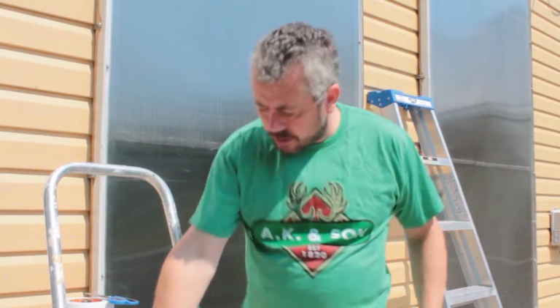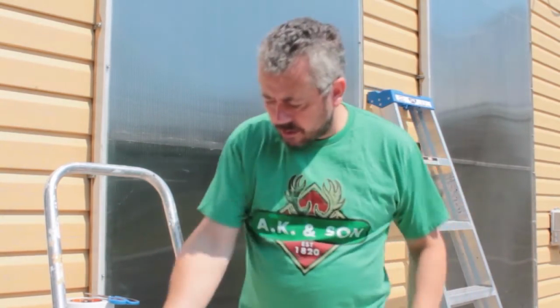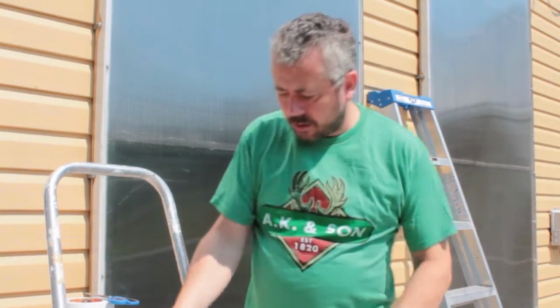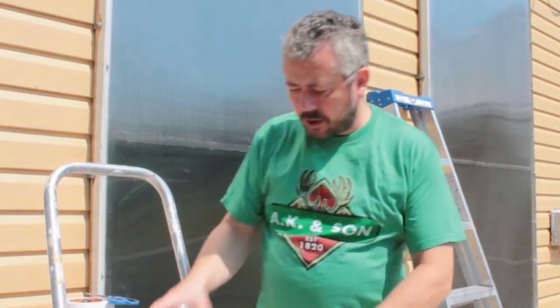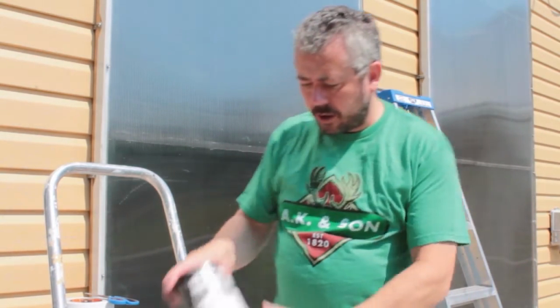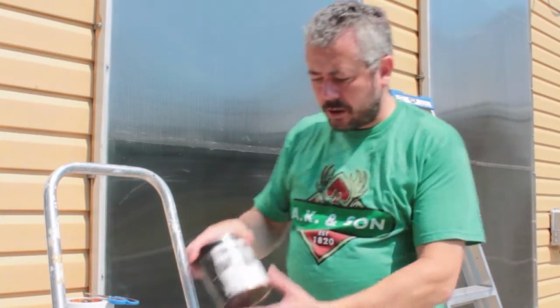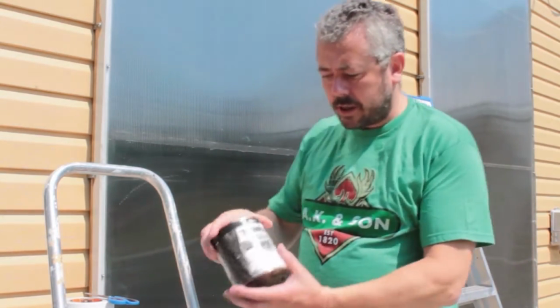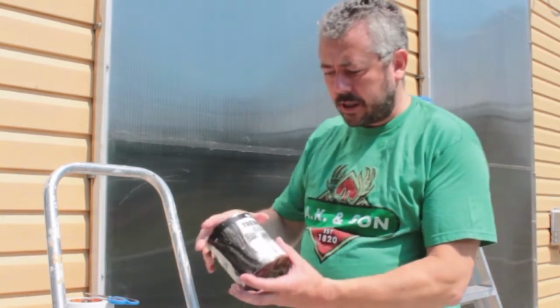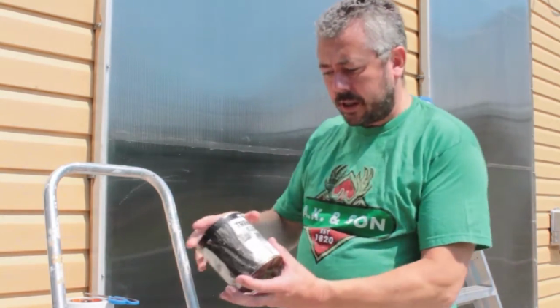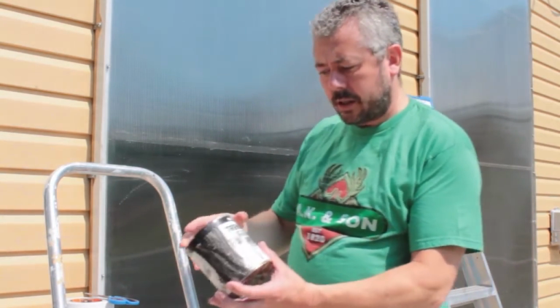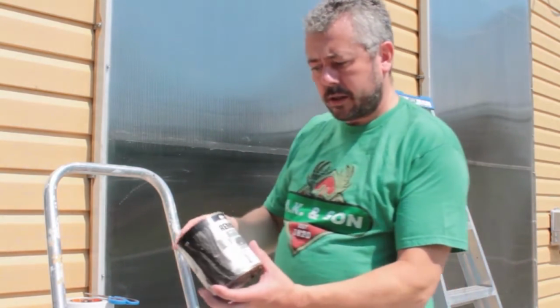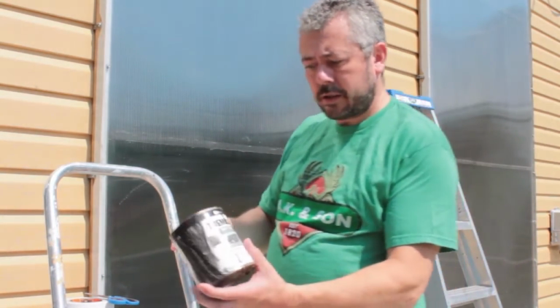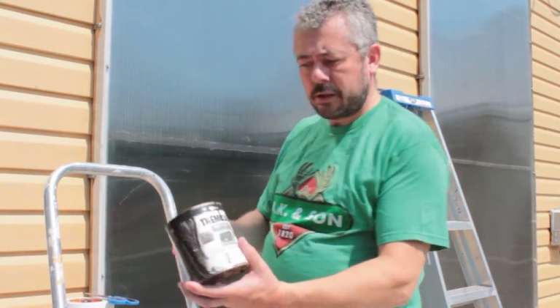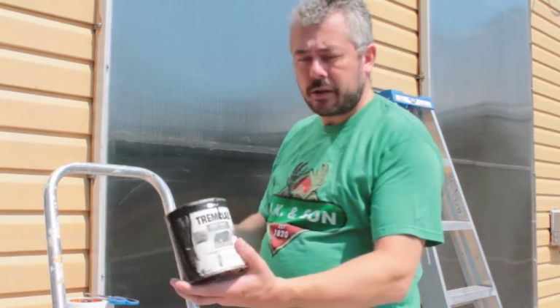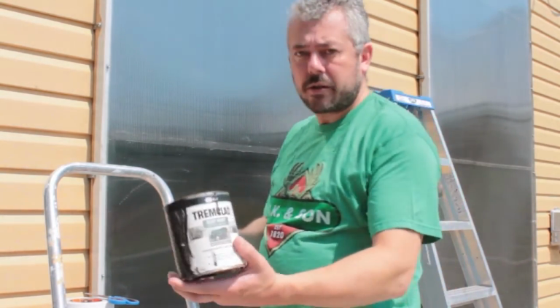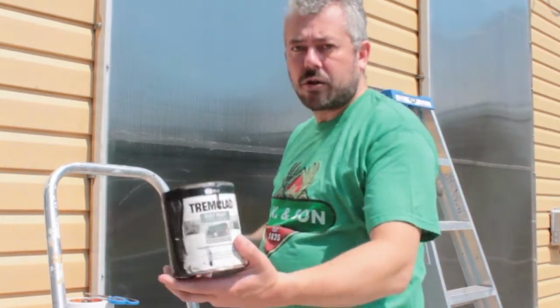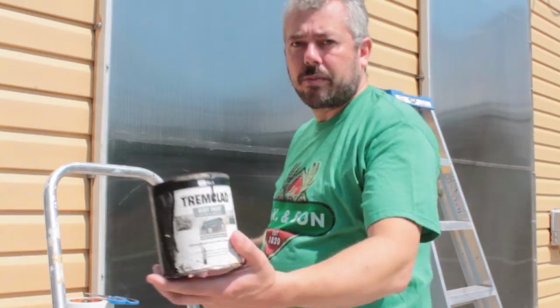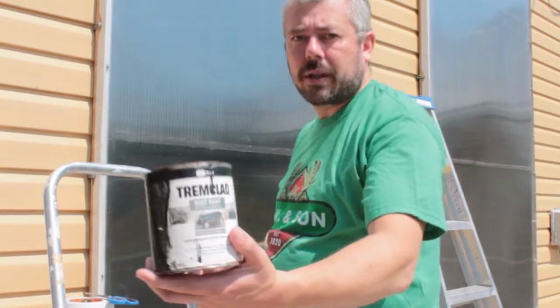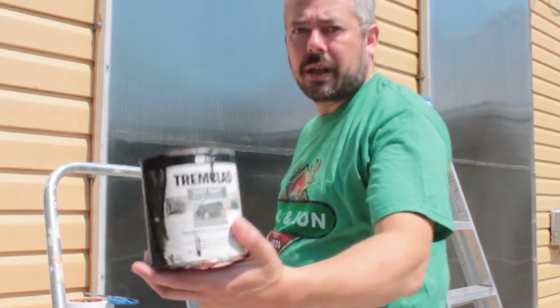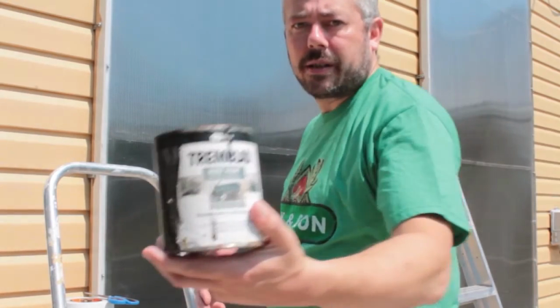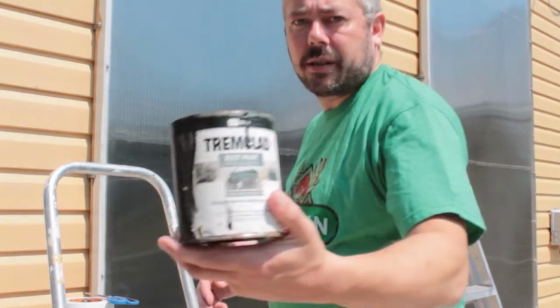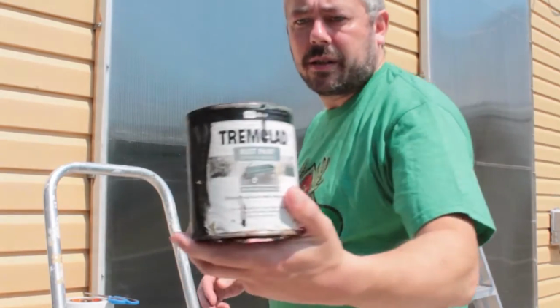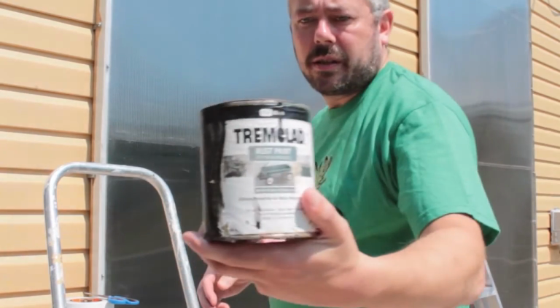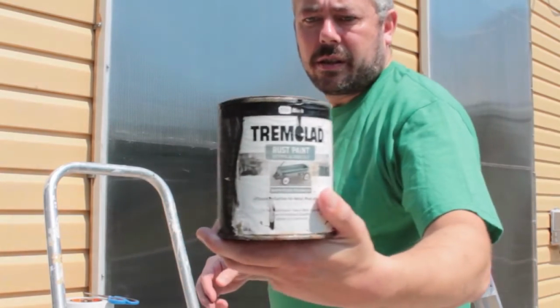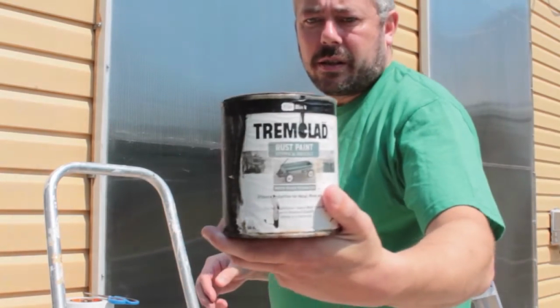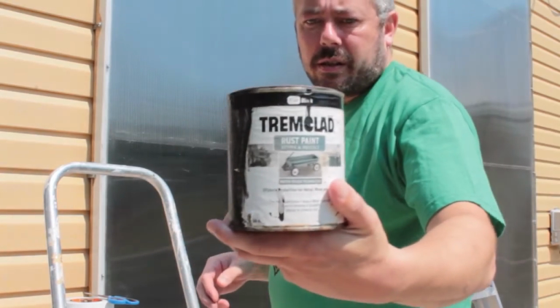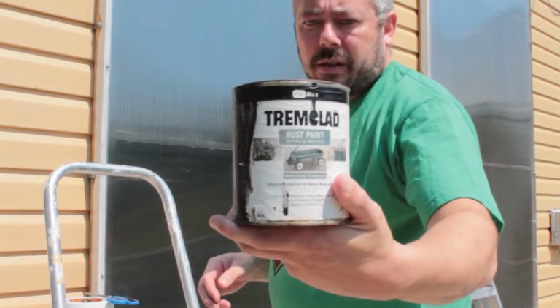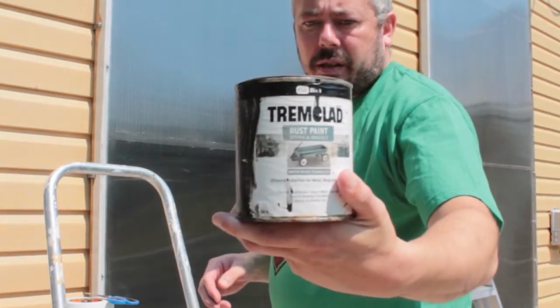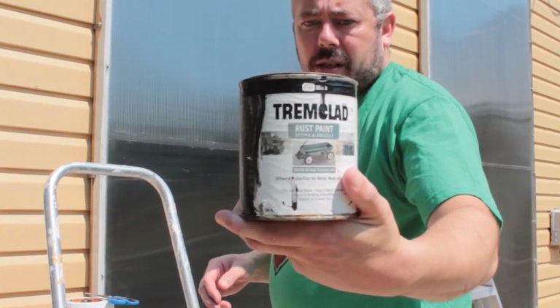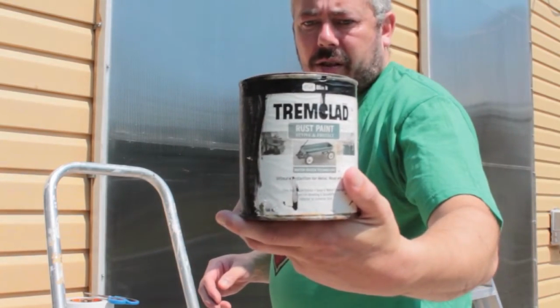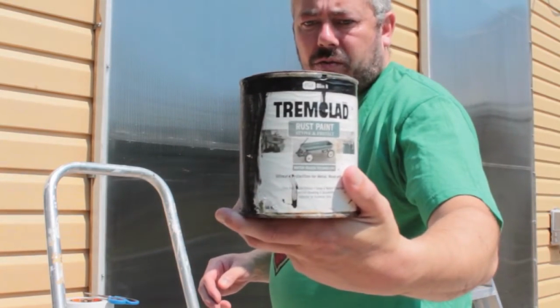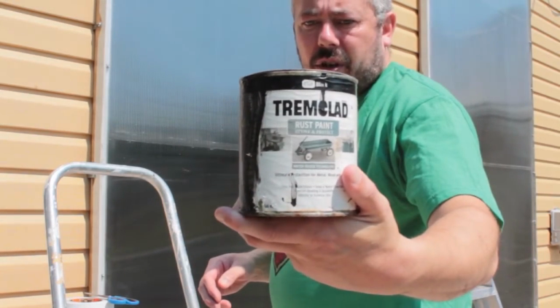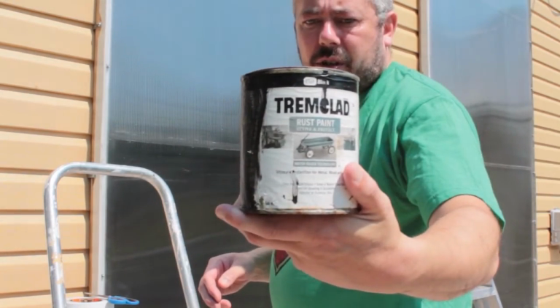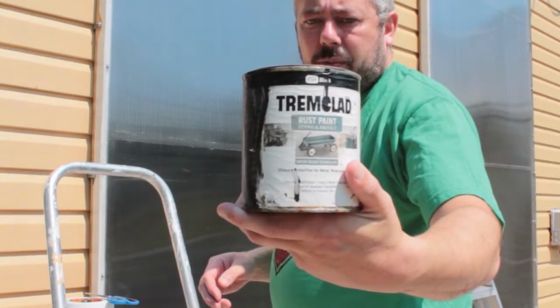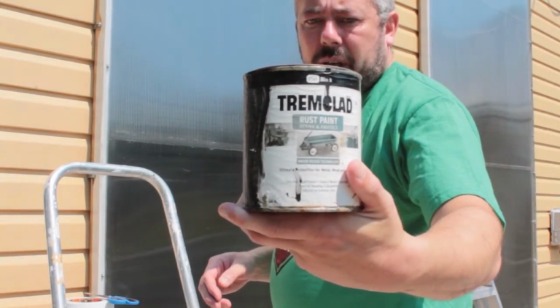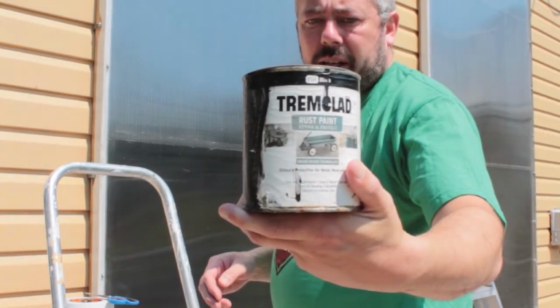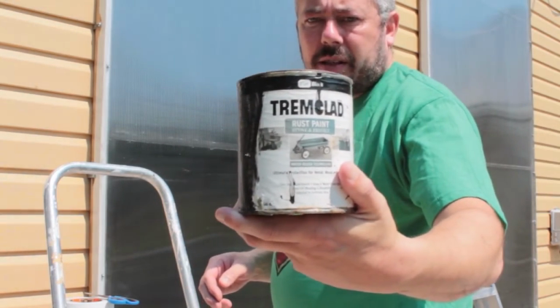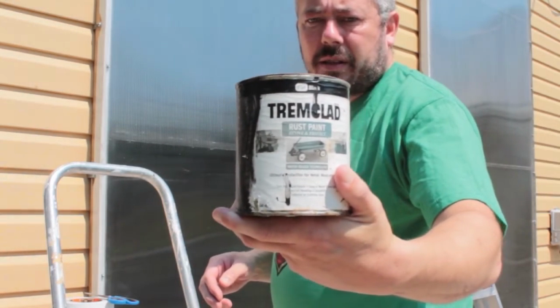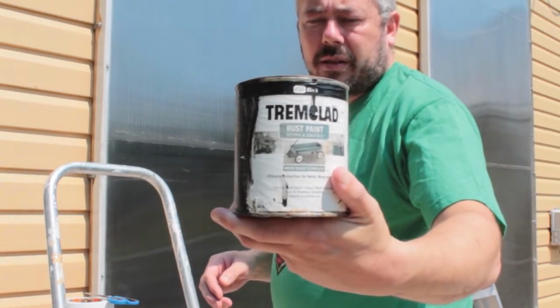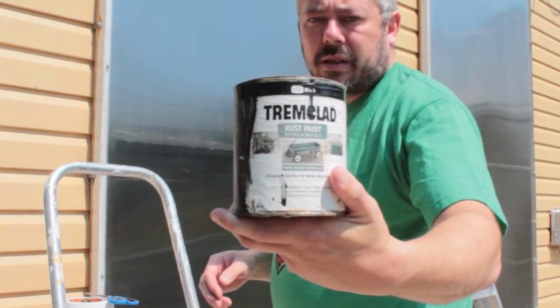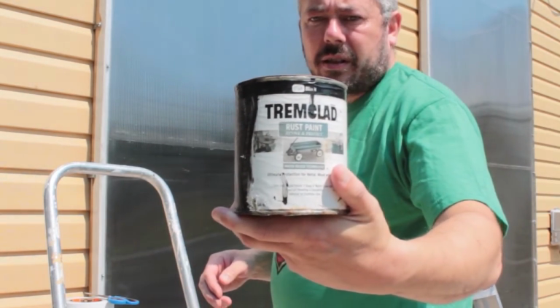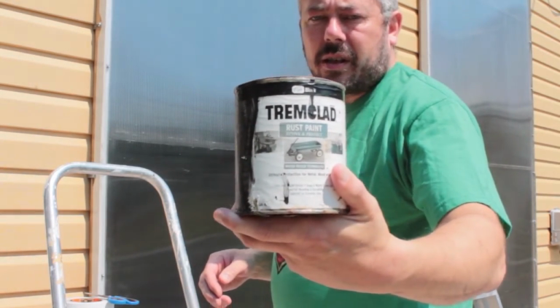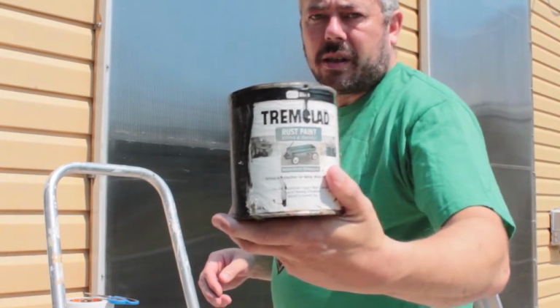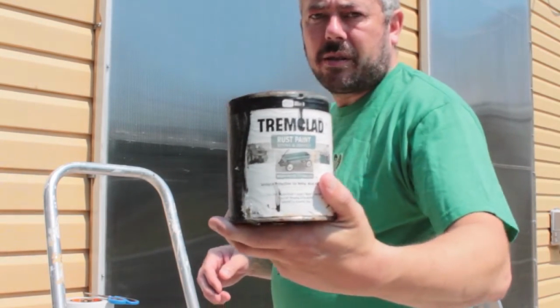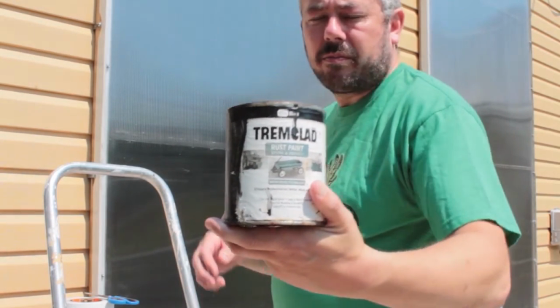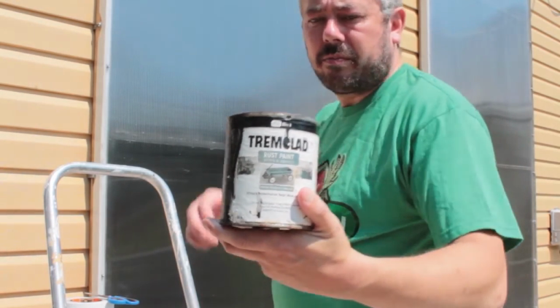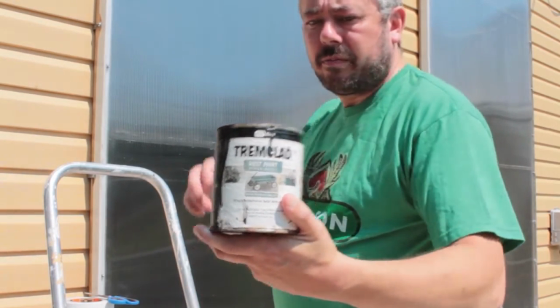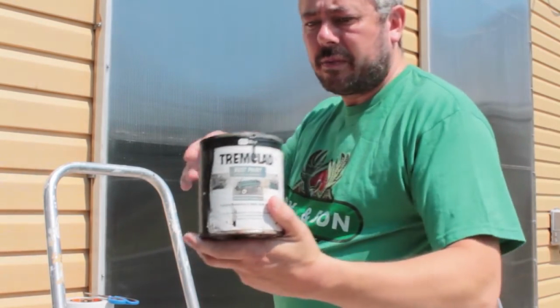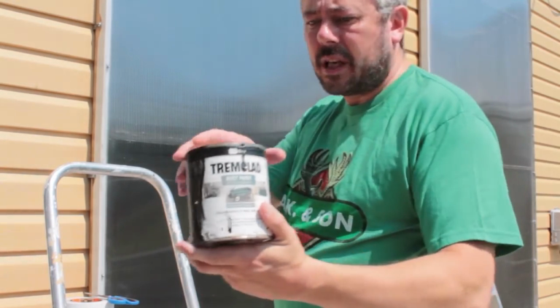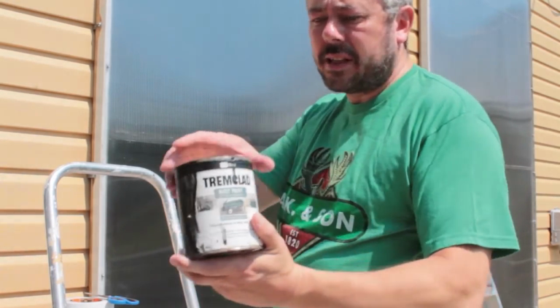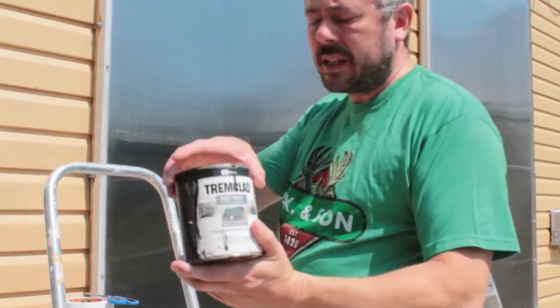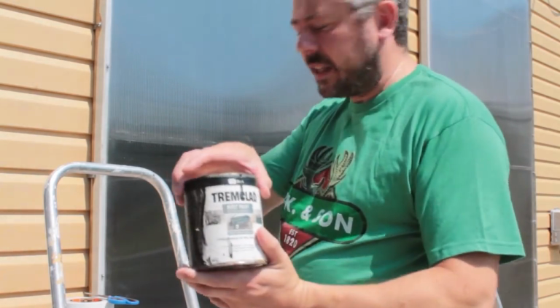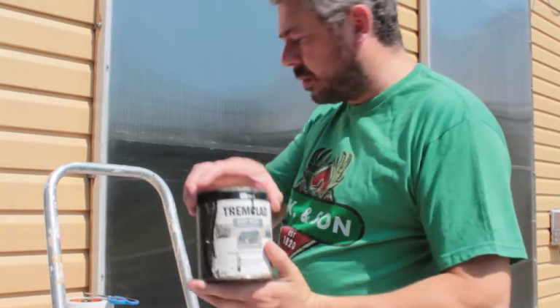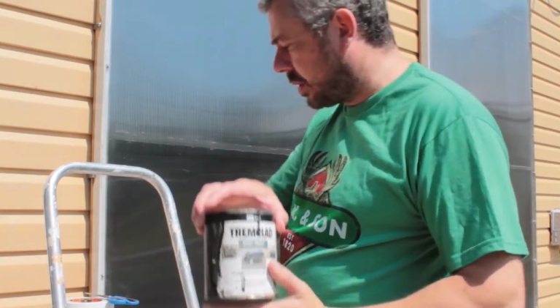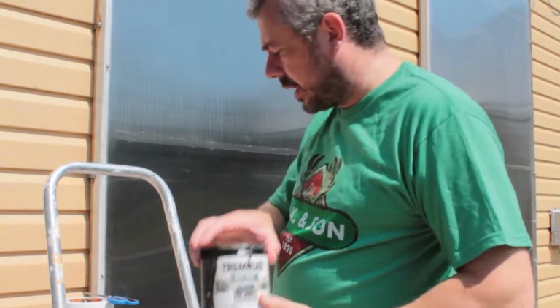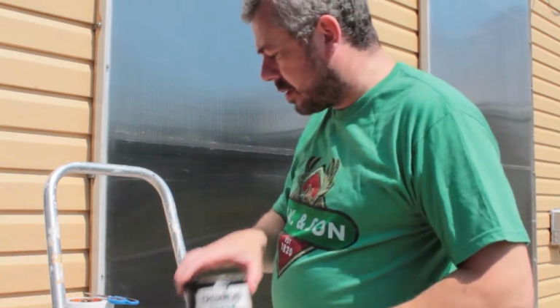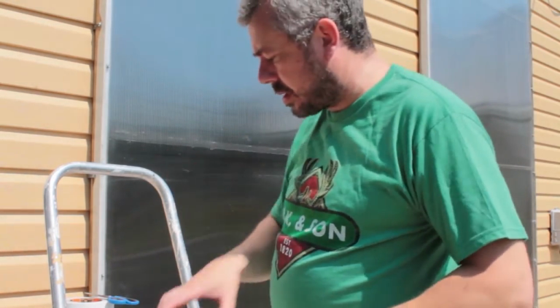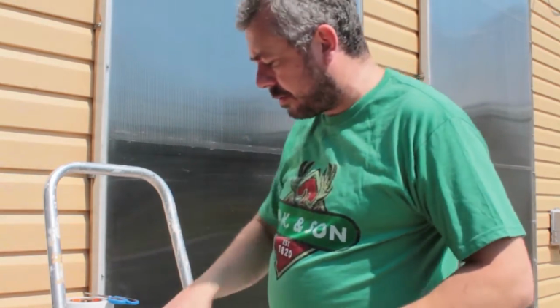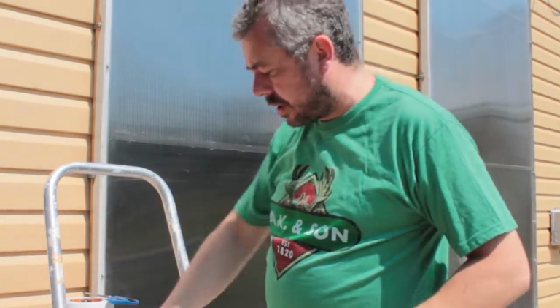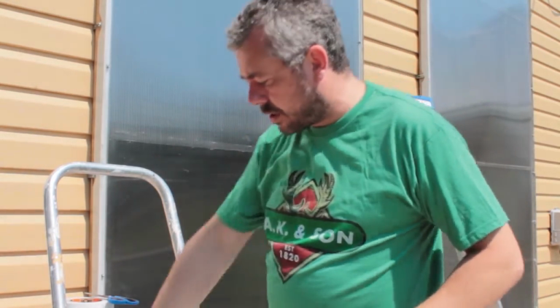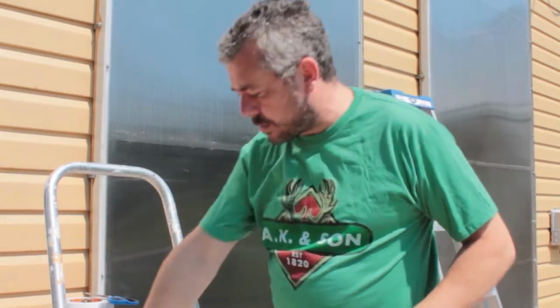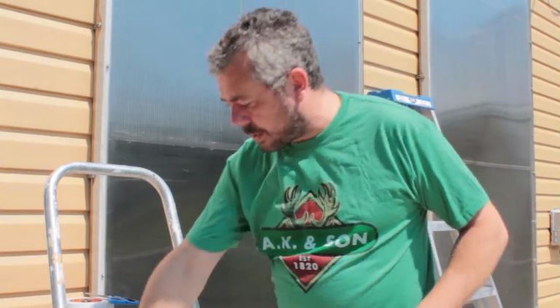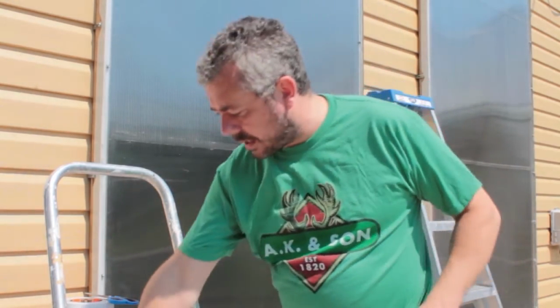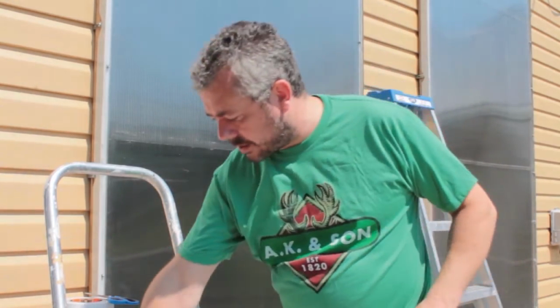I'm going to use the Tremclad — this is the rust paint. Ideally you want to use the furnace paint.